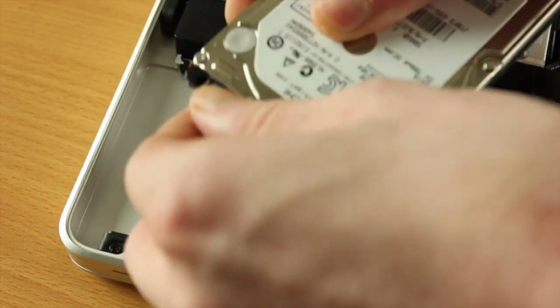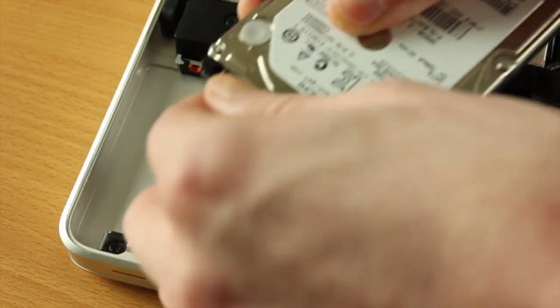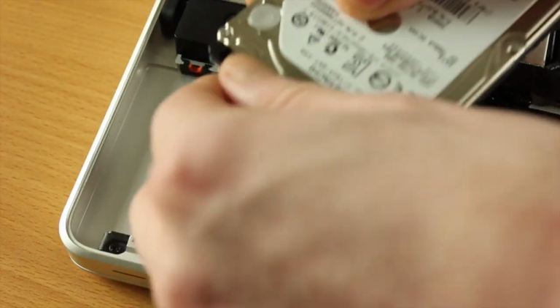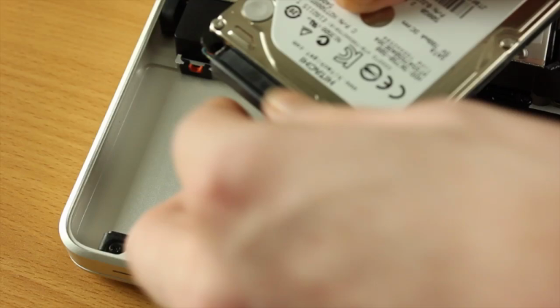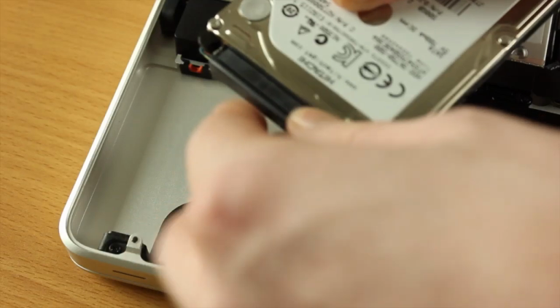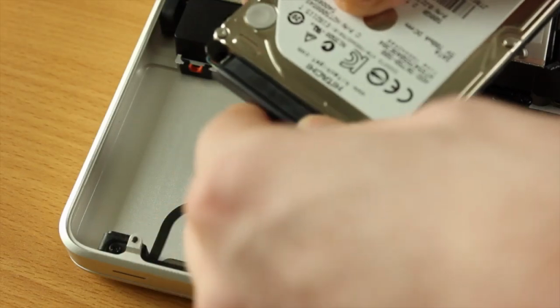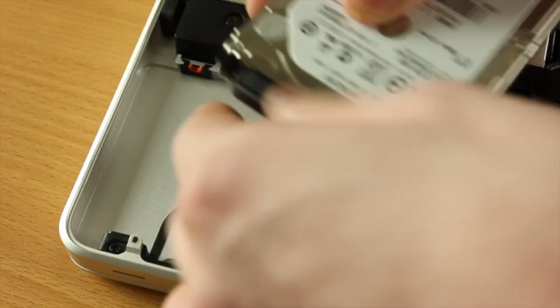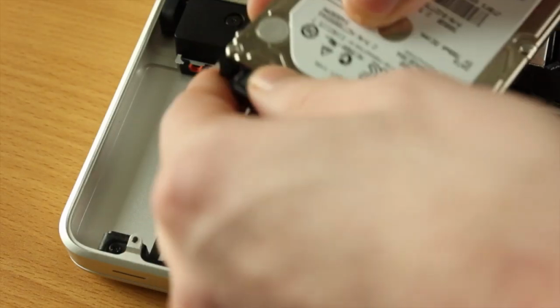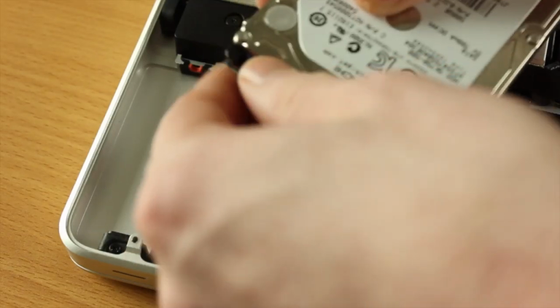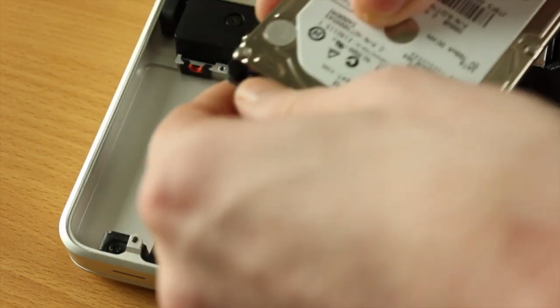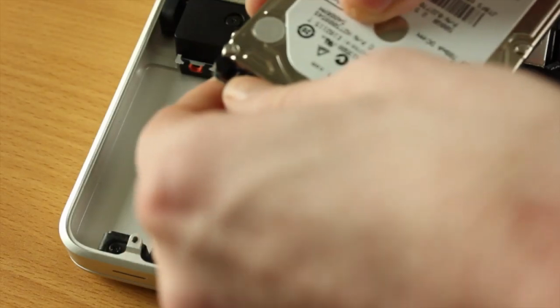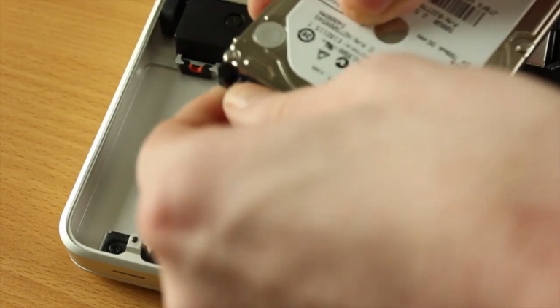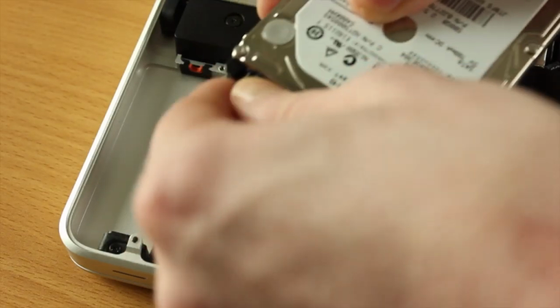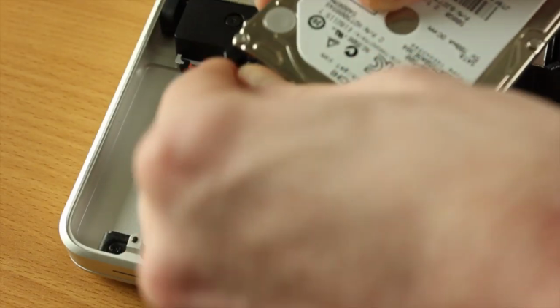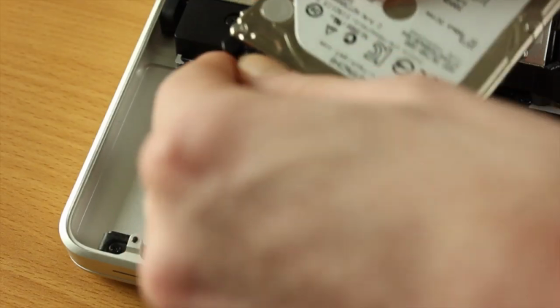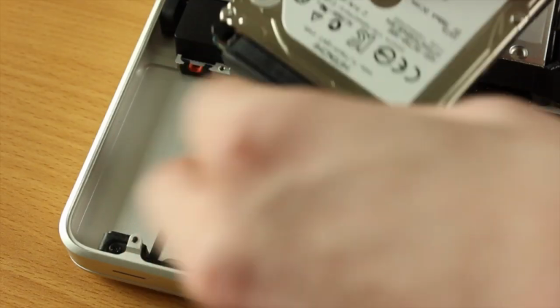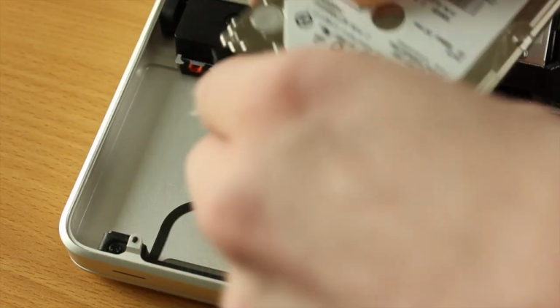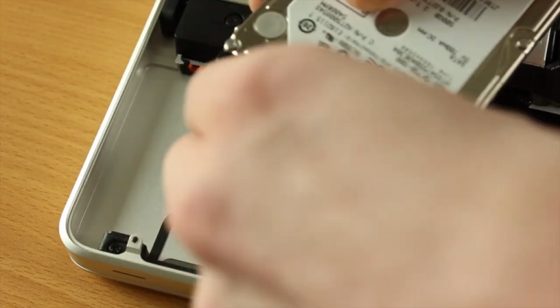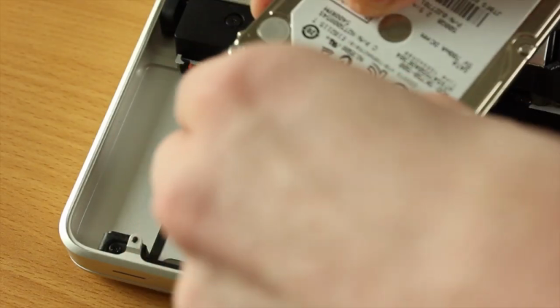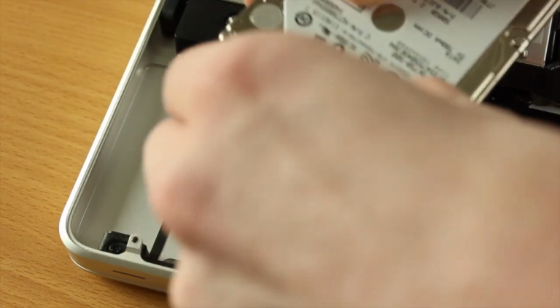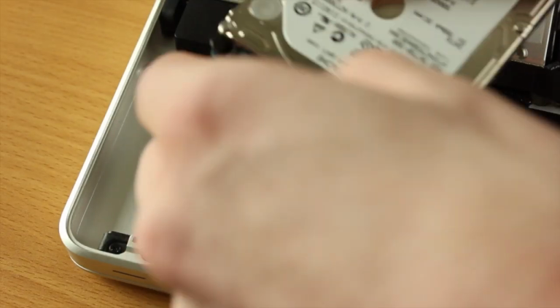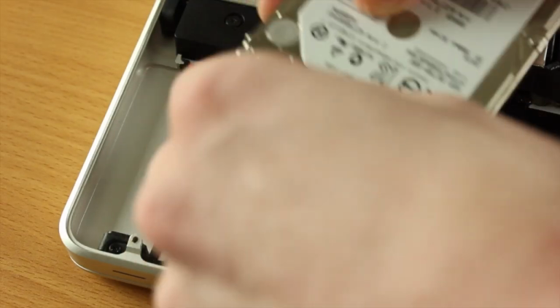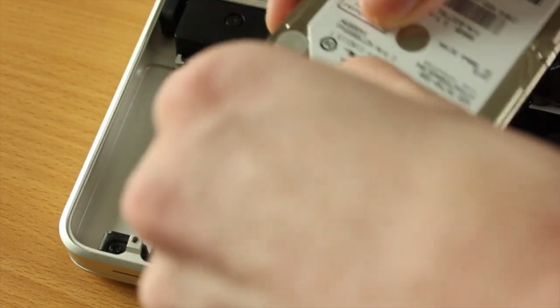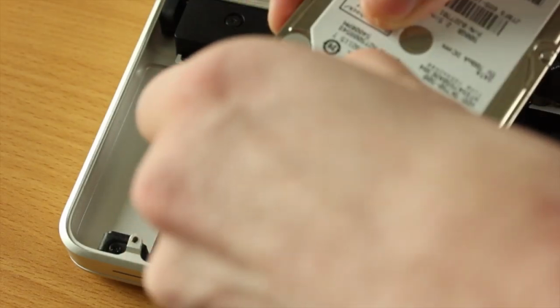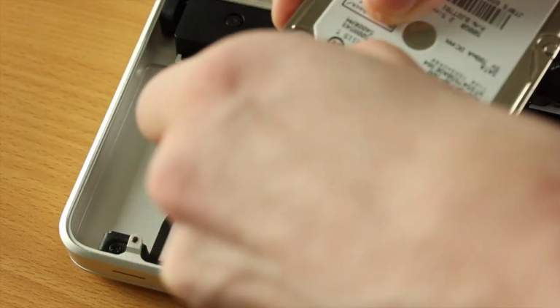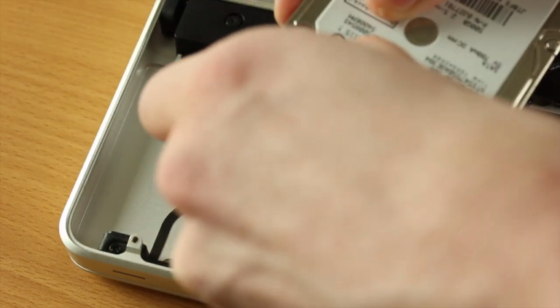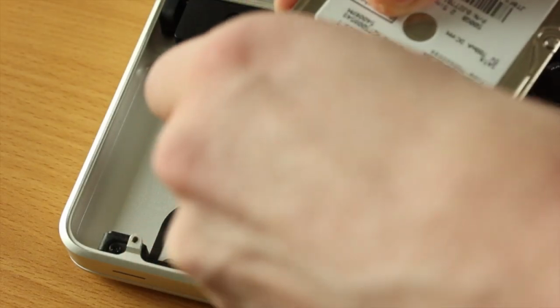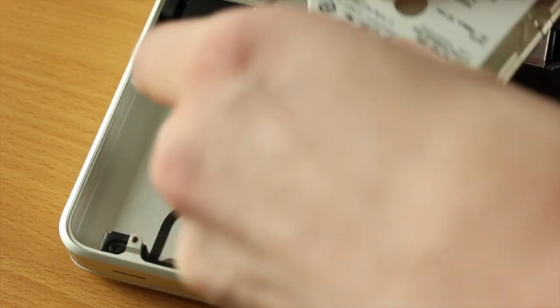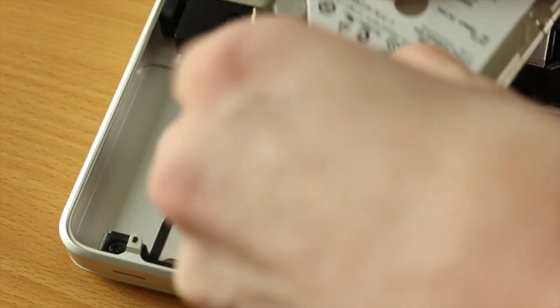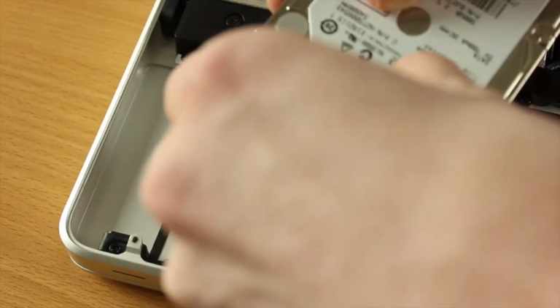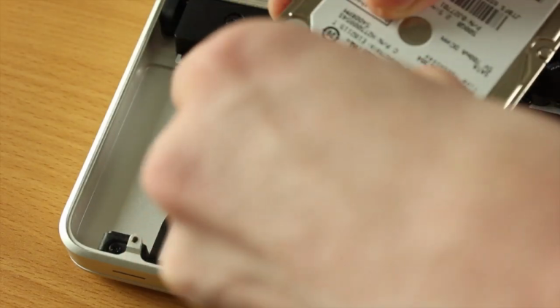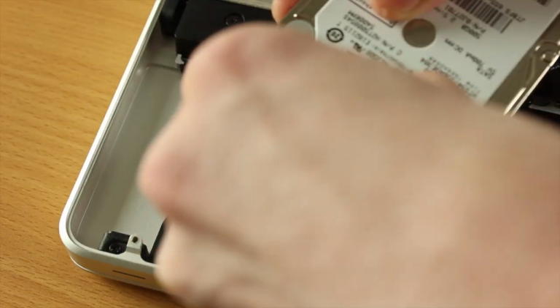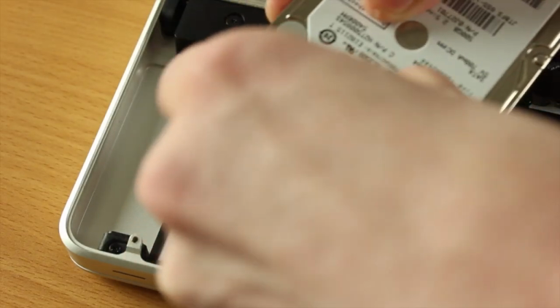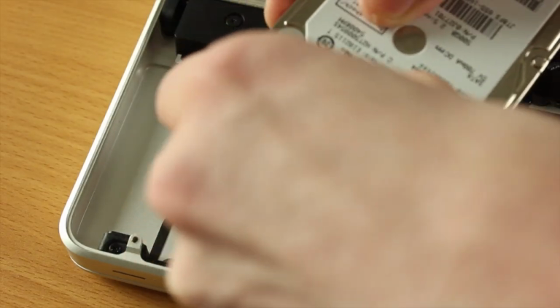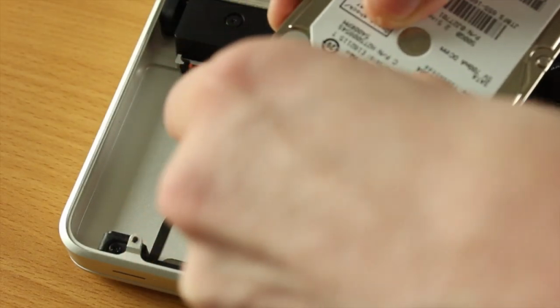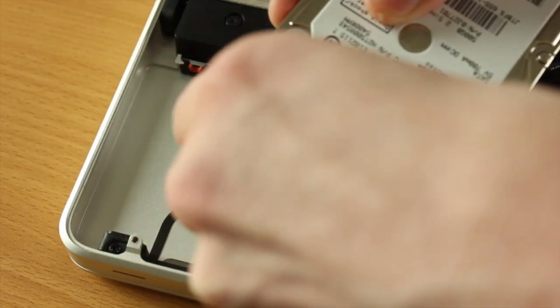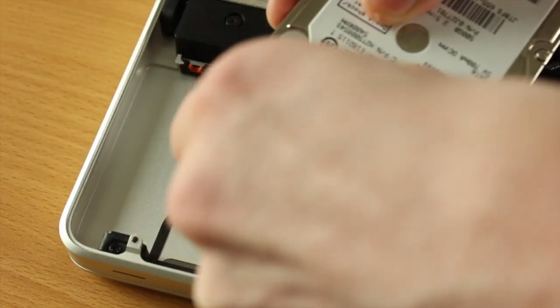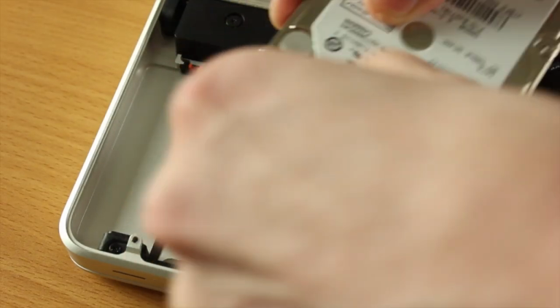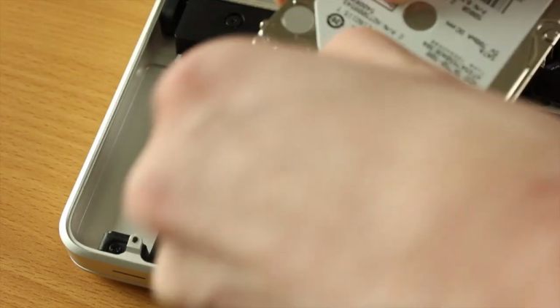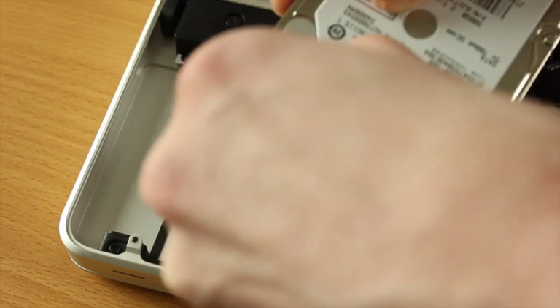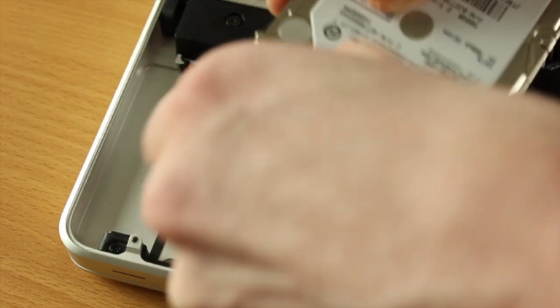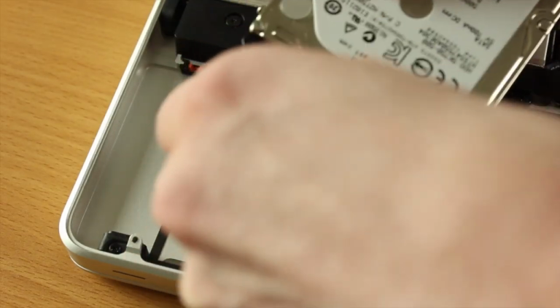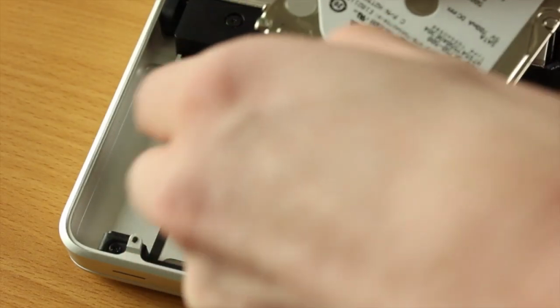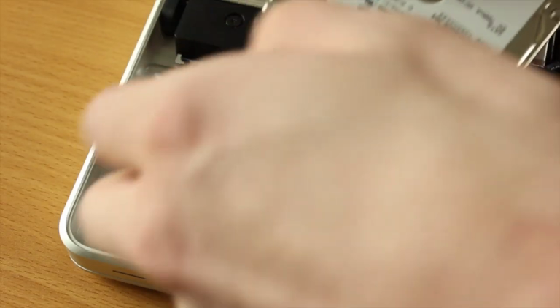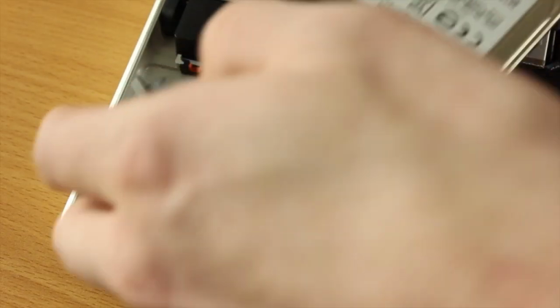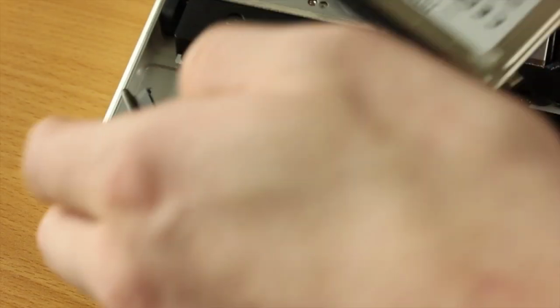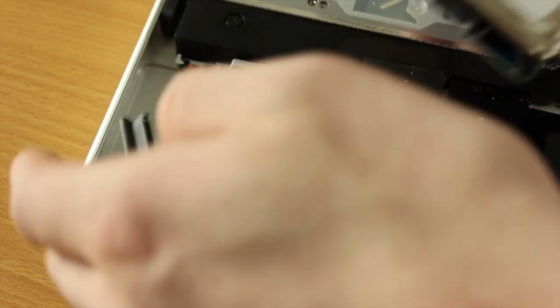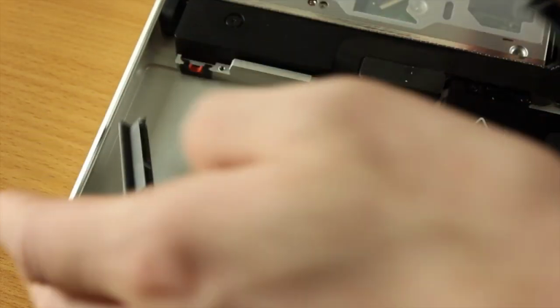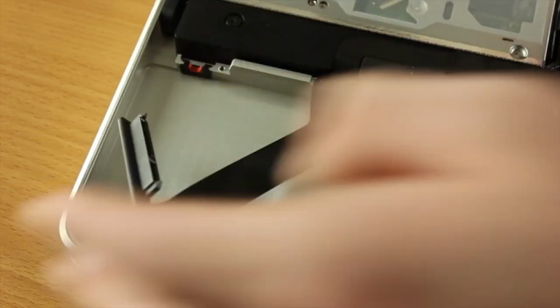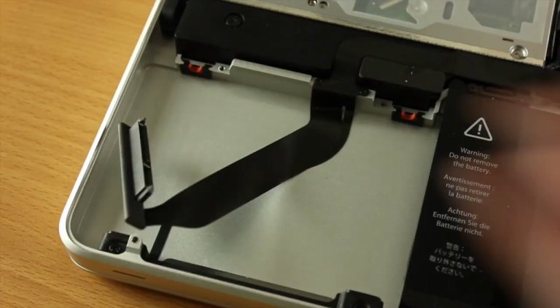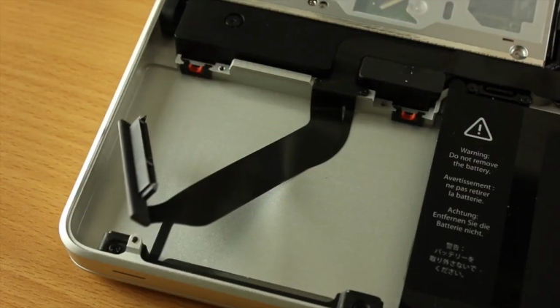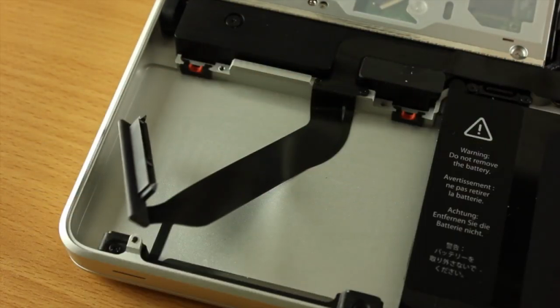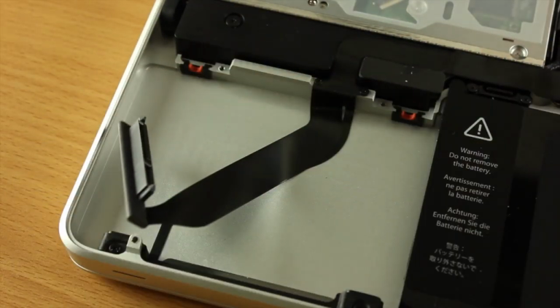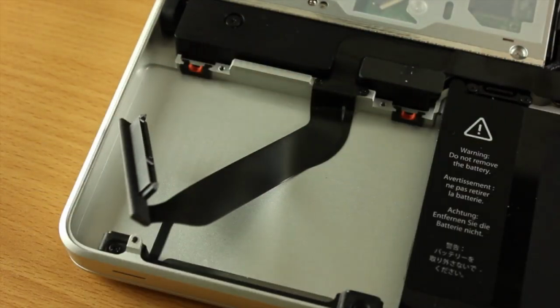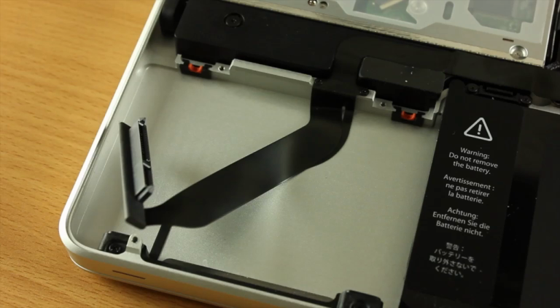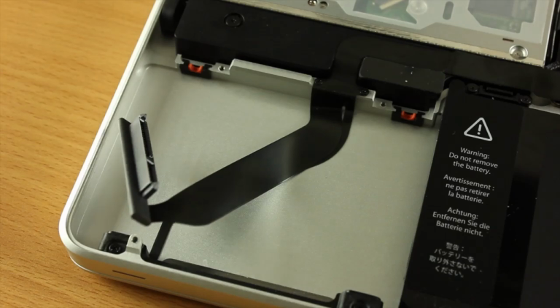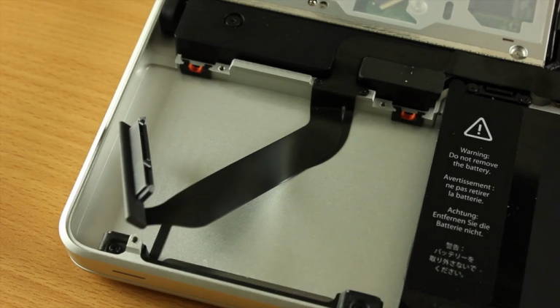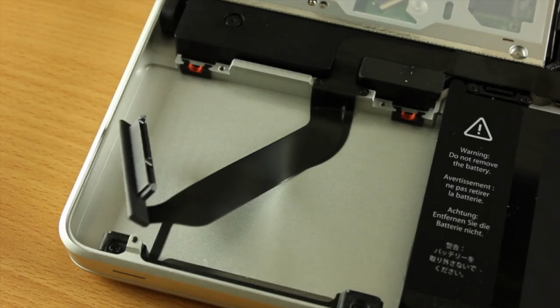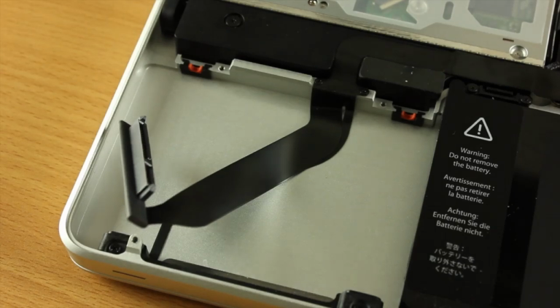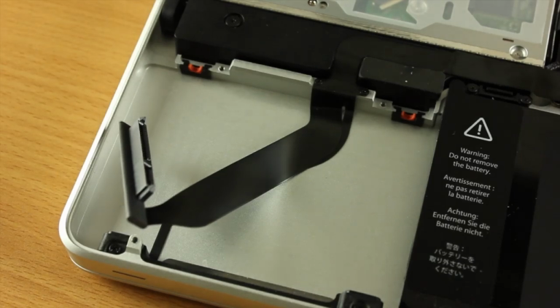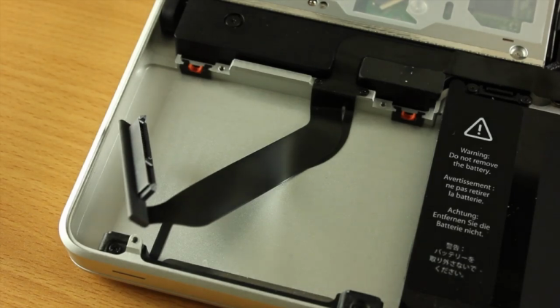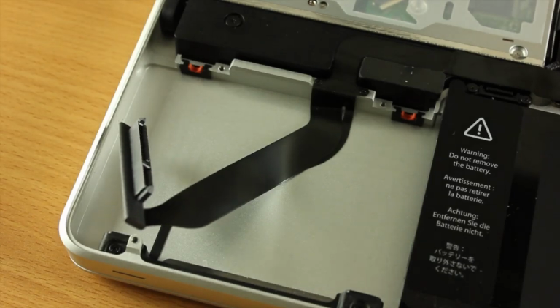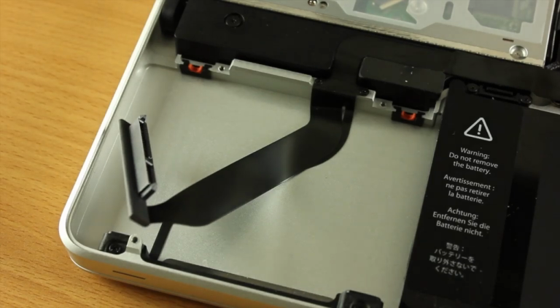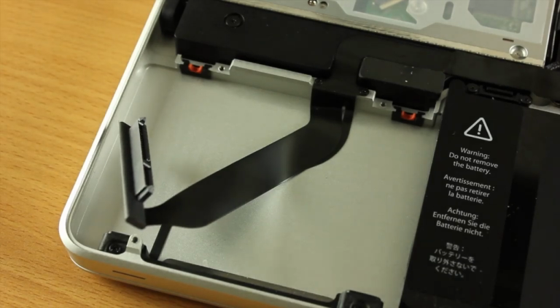When you take the hard drive out, be careful not to break the data cable here. As you can see I'm taking it off very slowly — it is obviously attached to the internals.